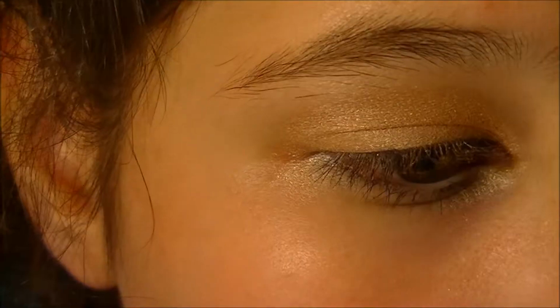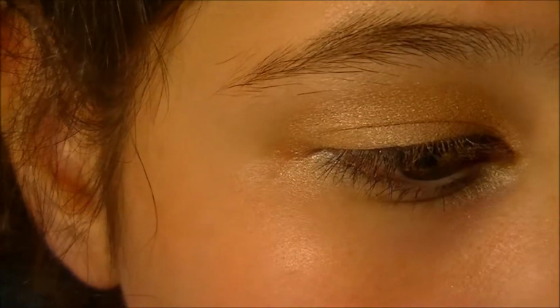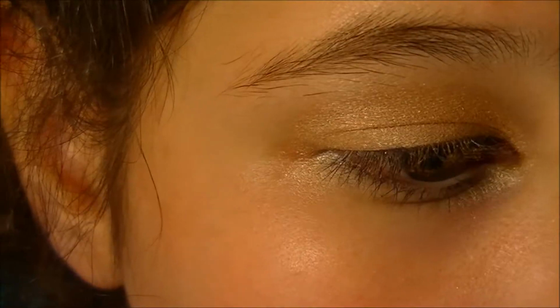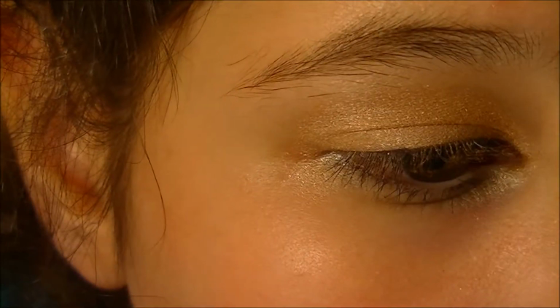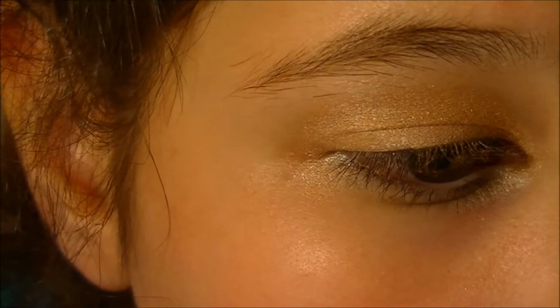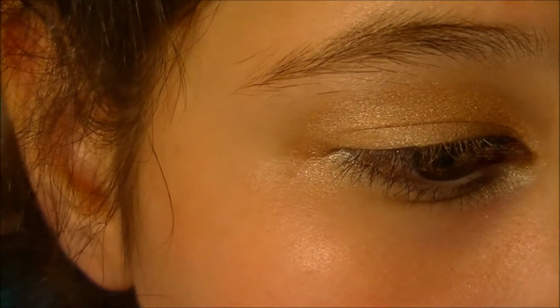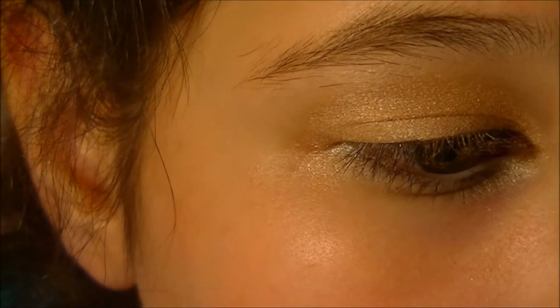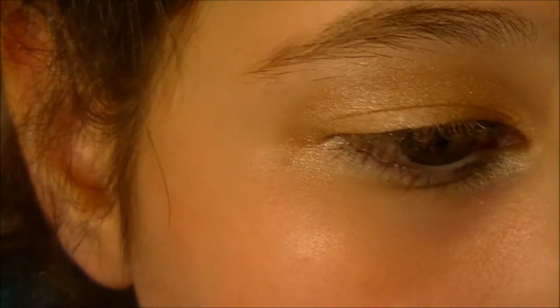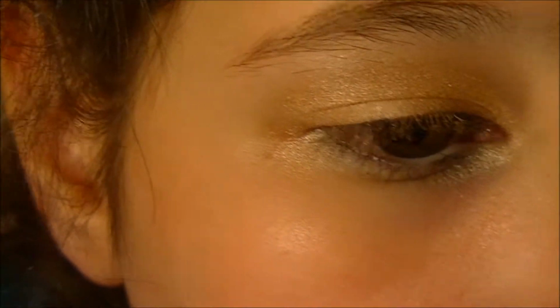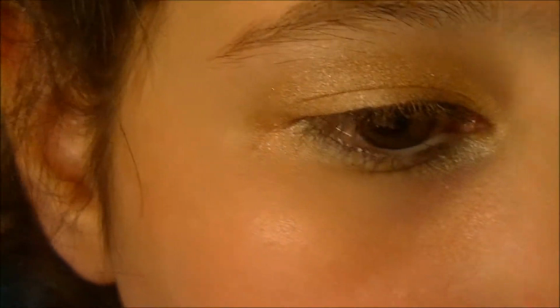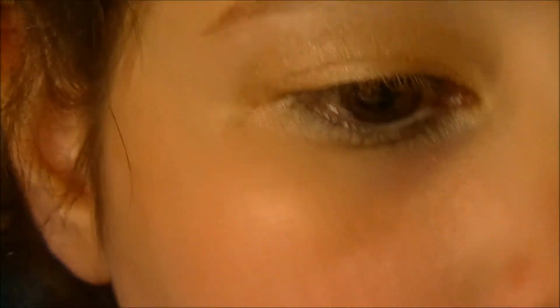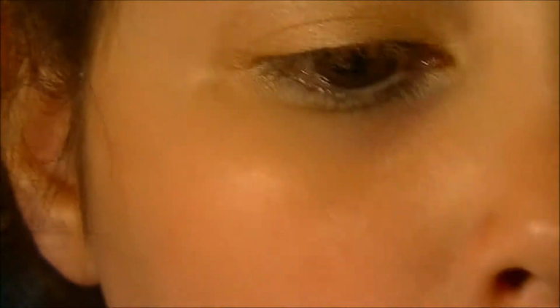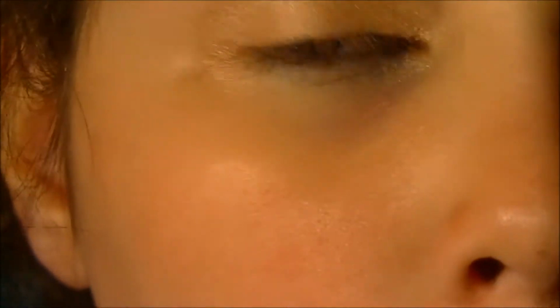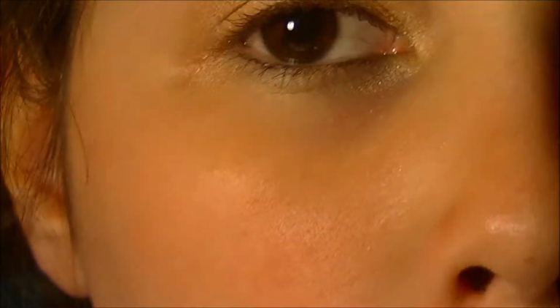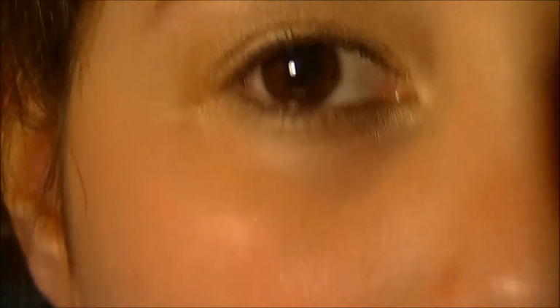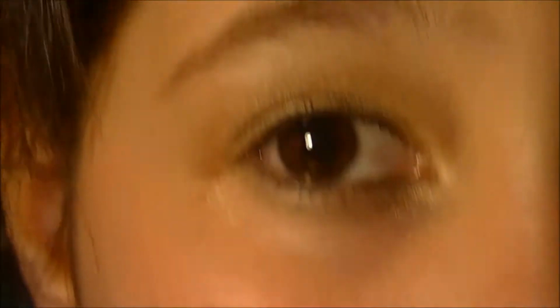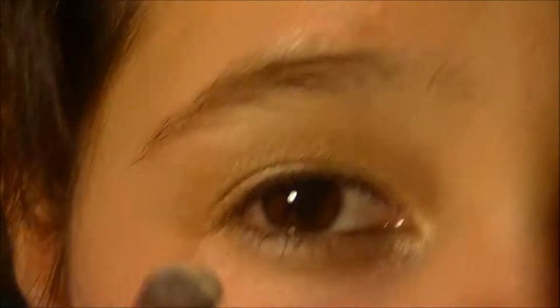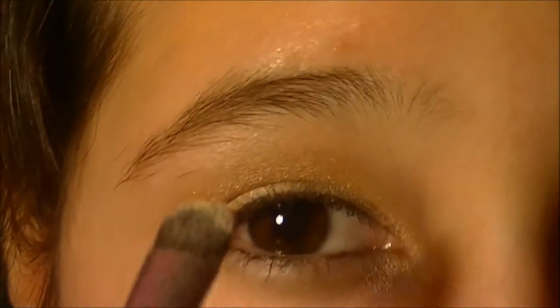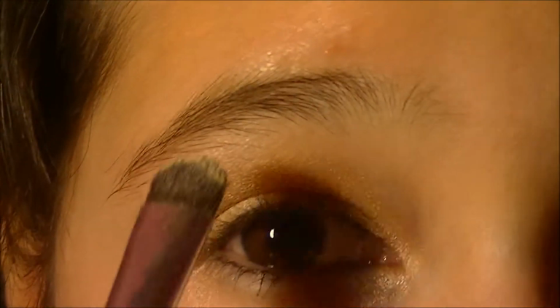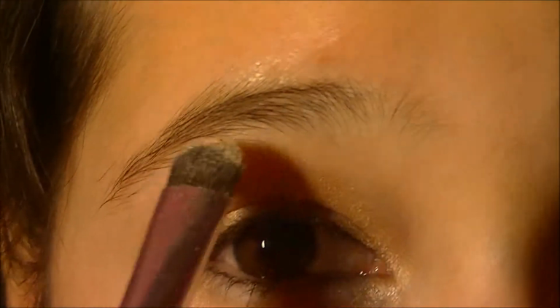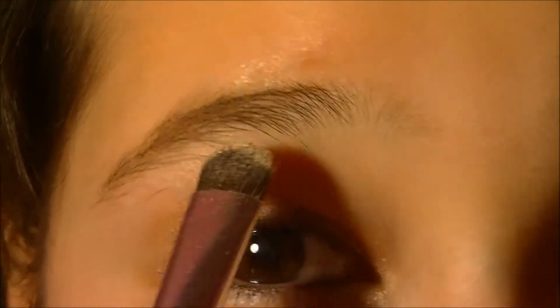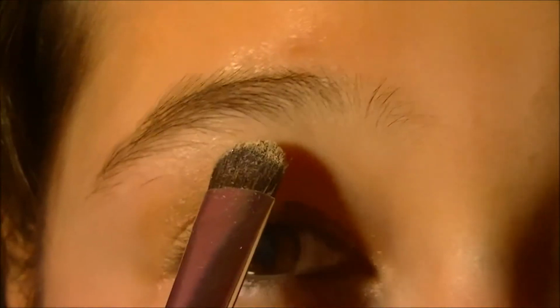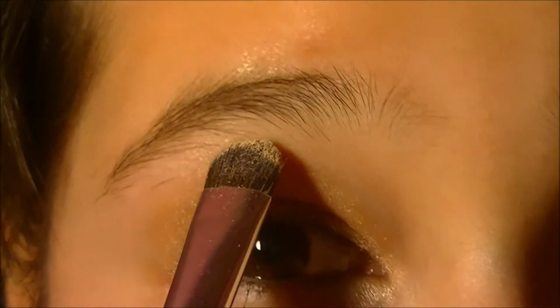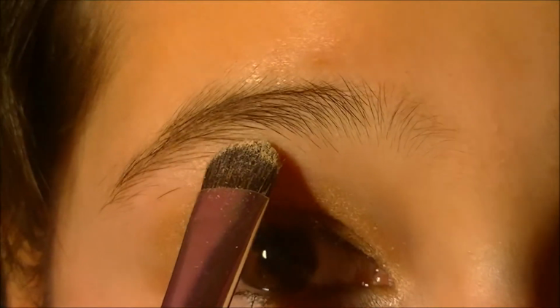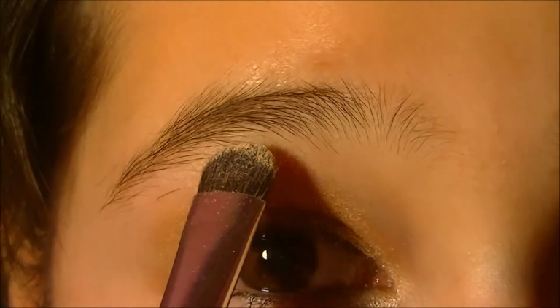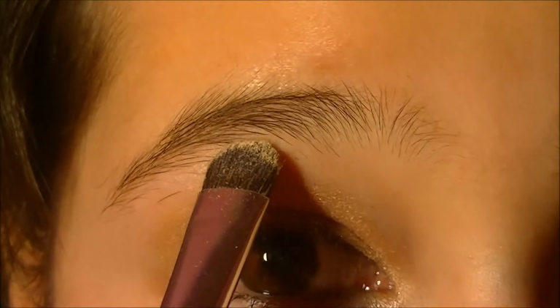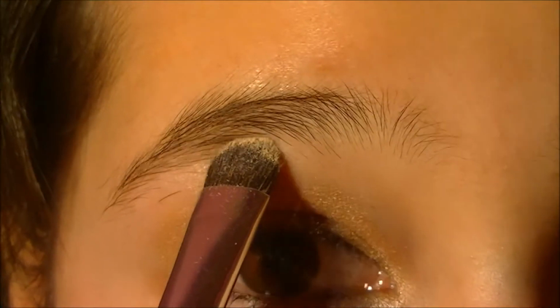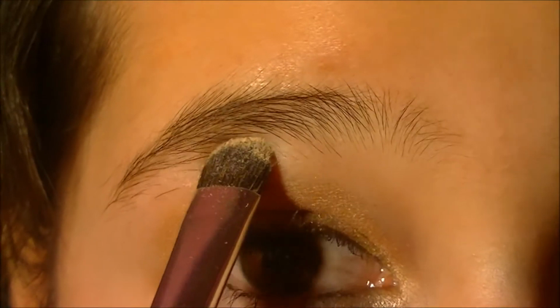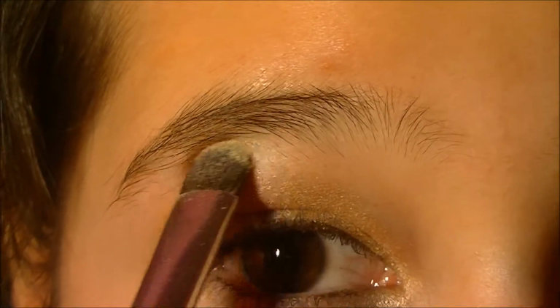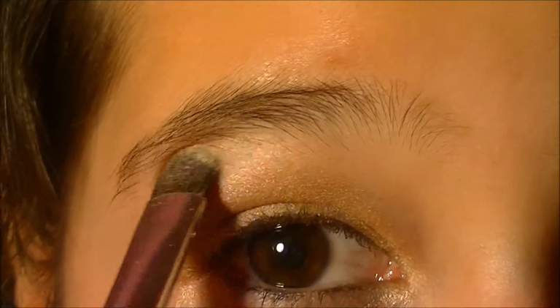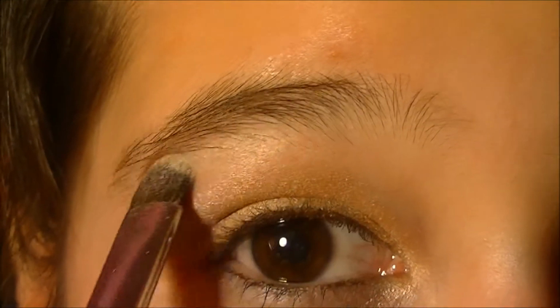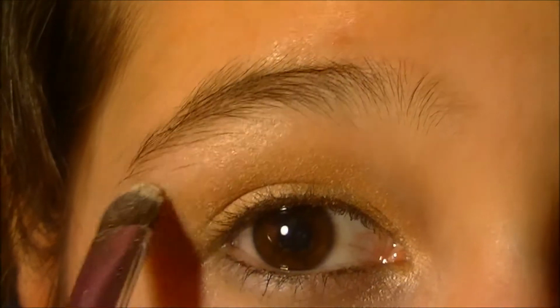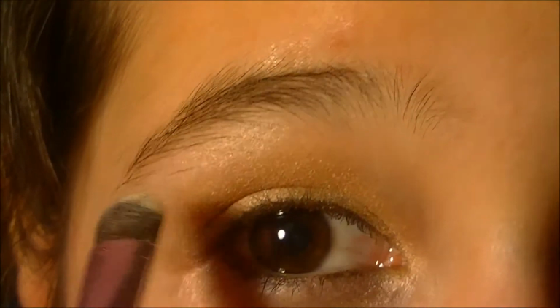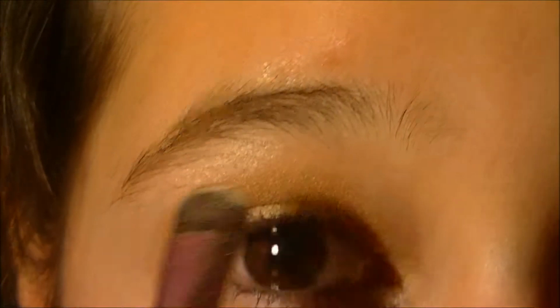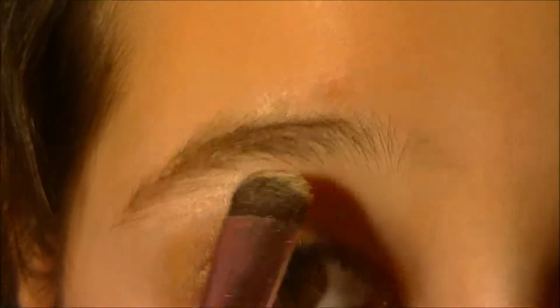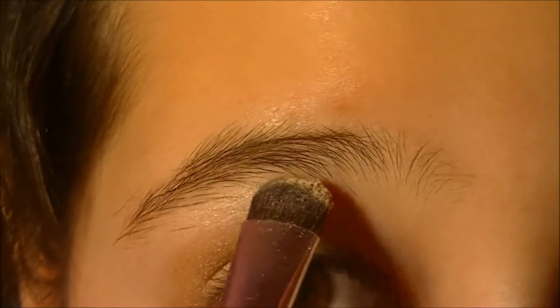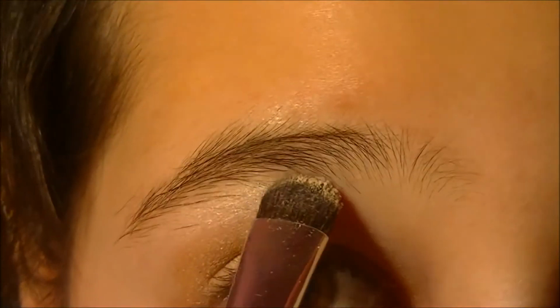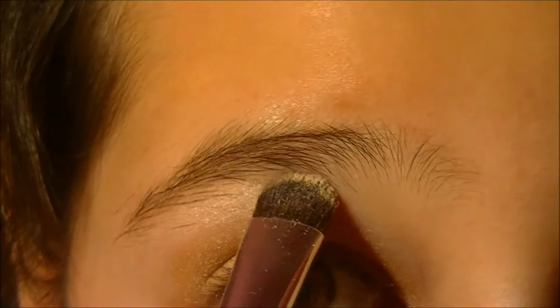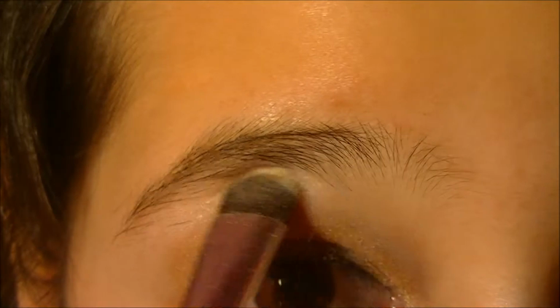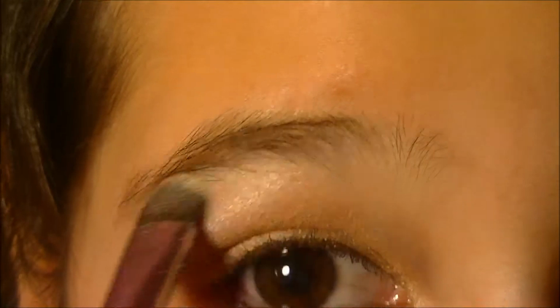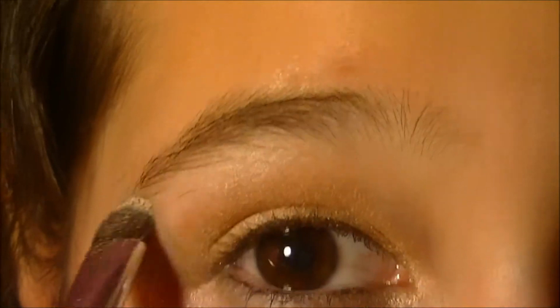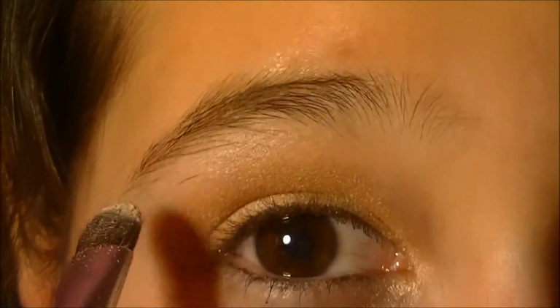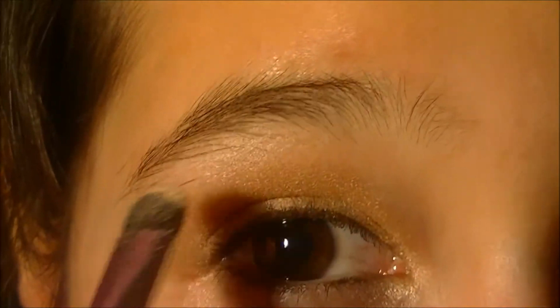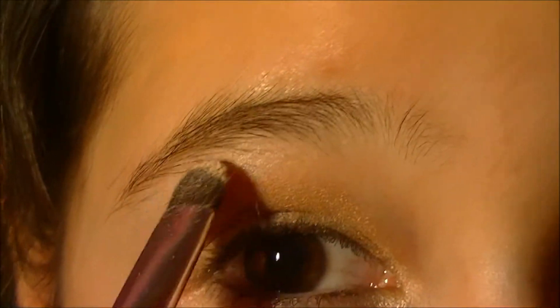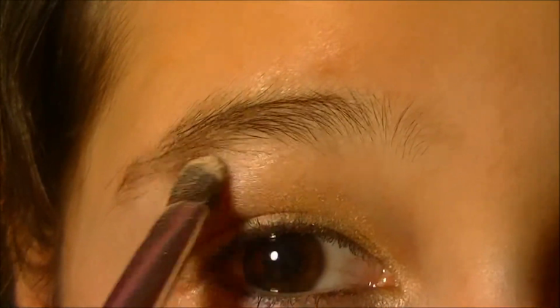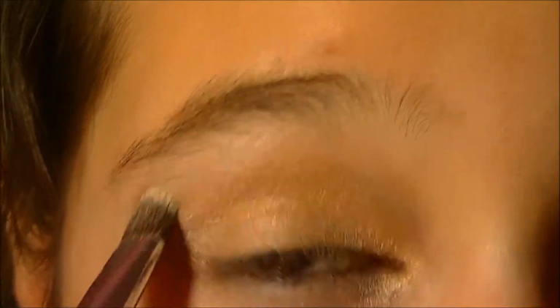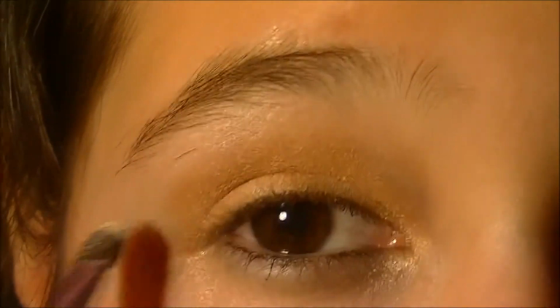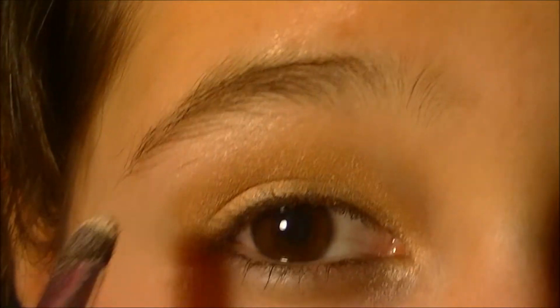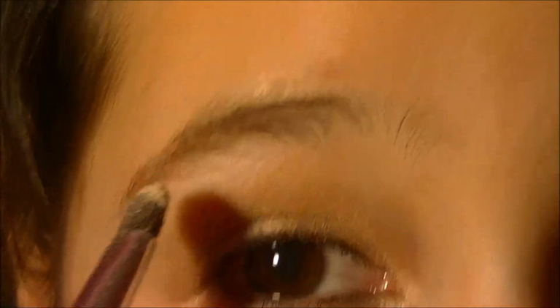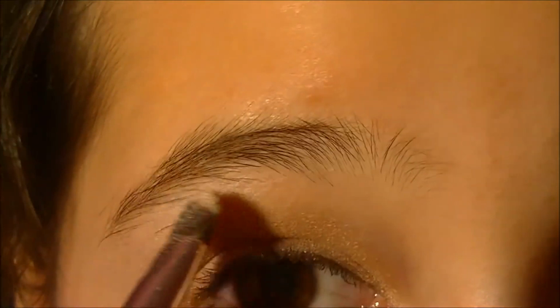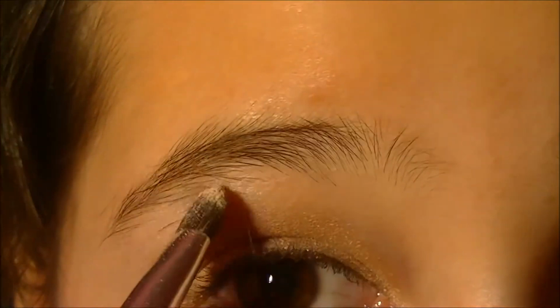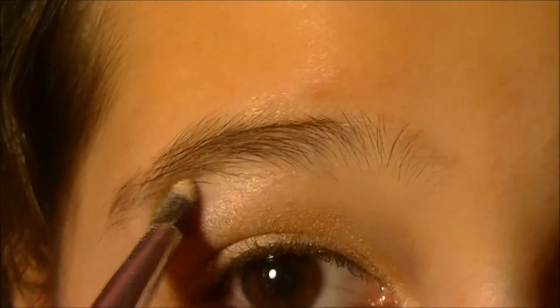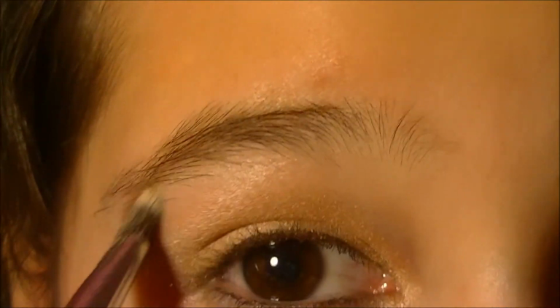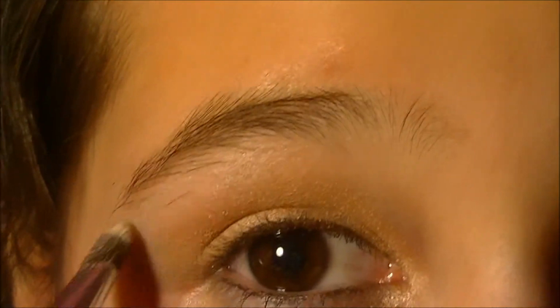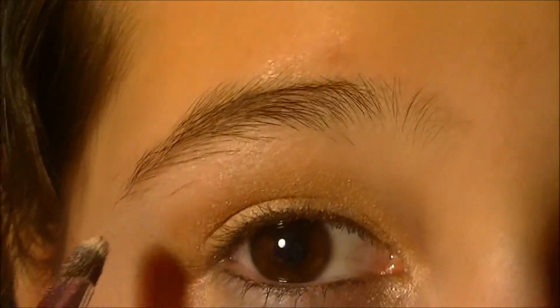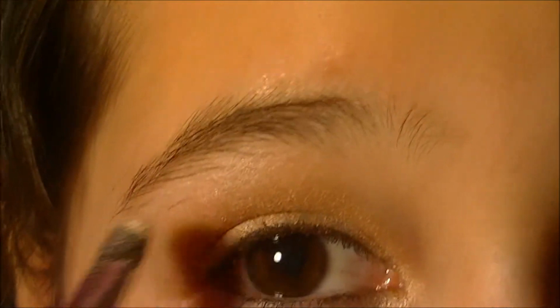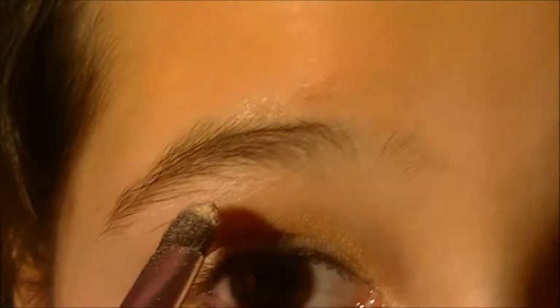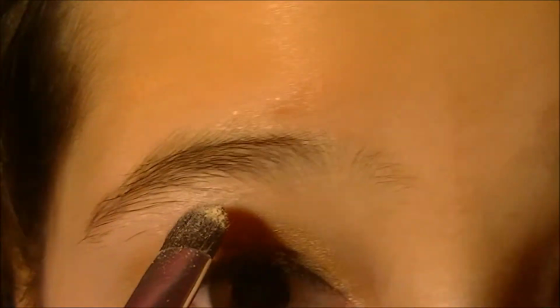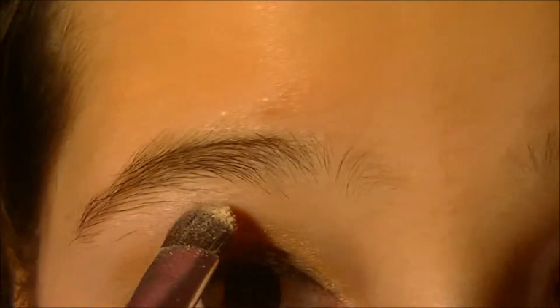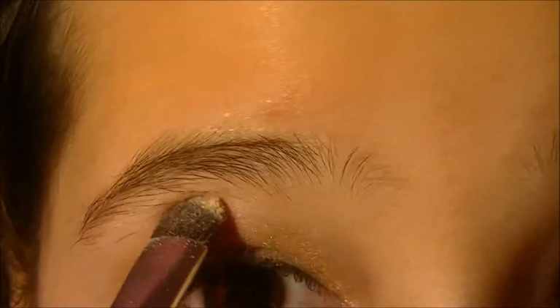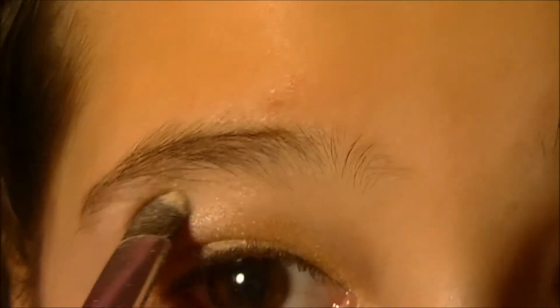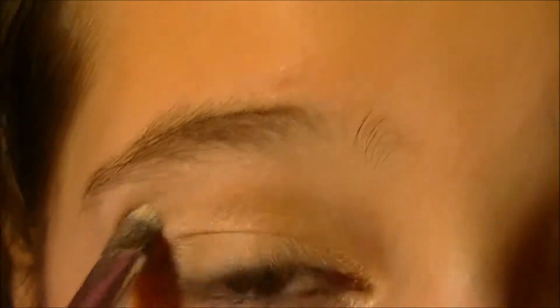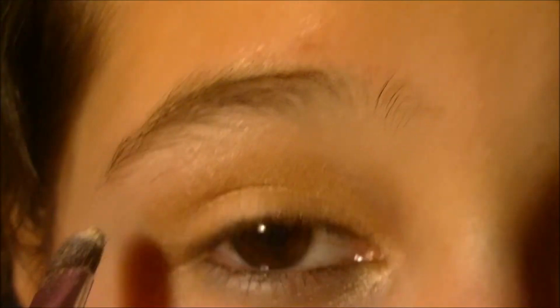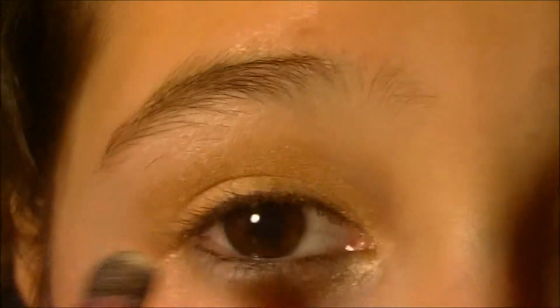Now take the brow bone color from the Wet n Wild palette and put that on your brow bone and your inner corner.